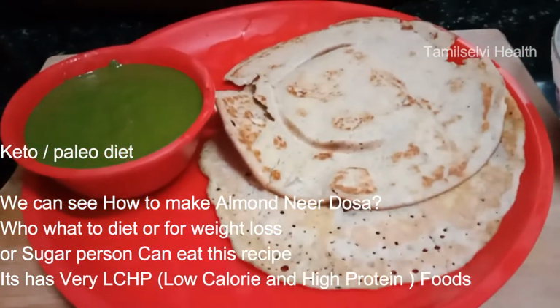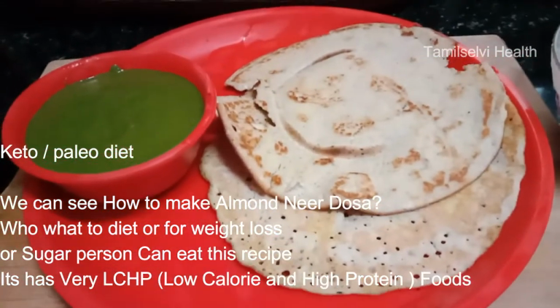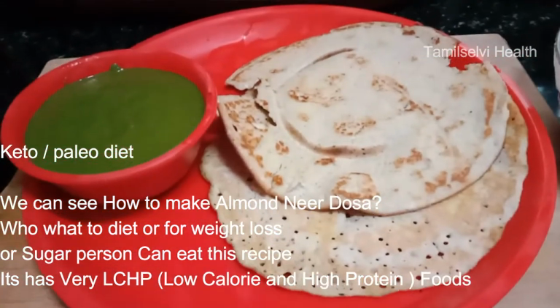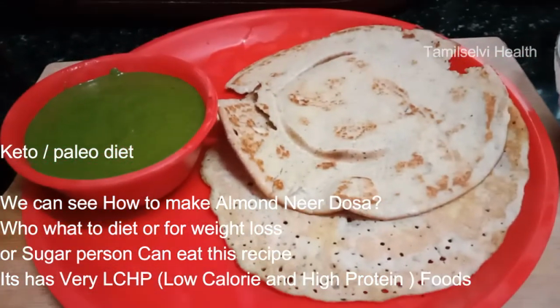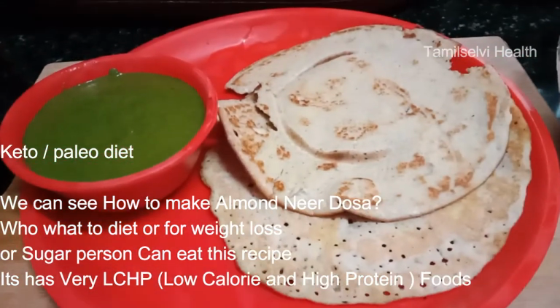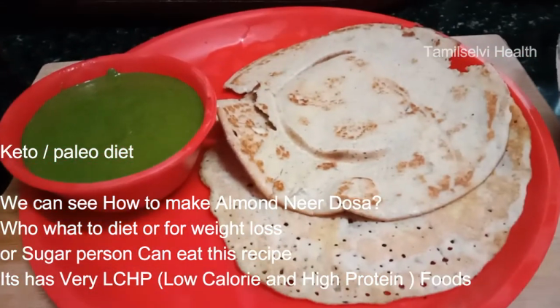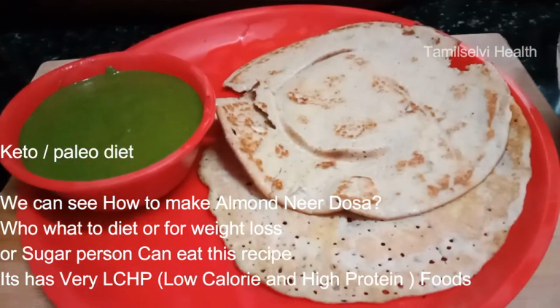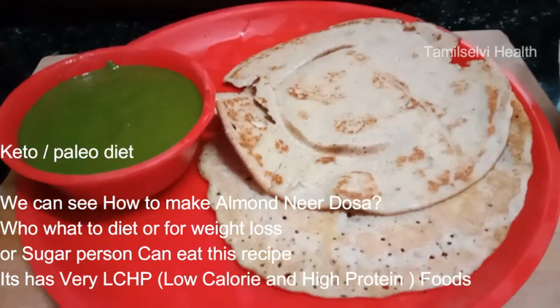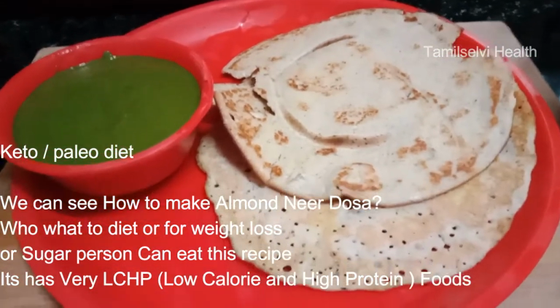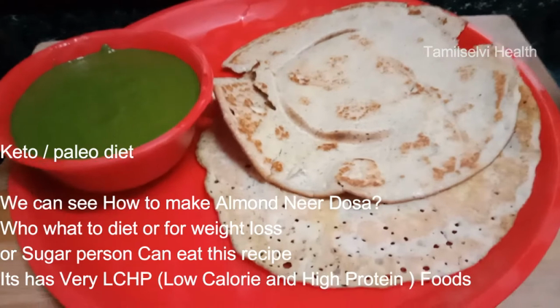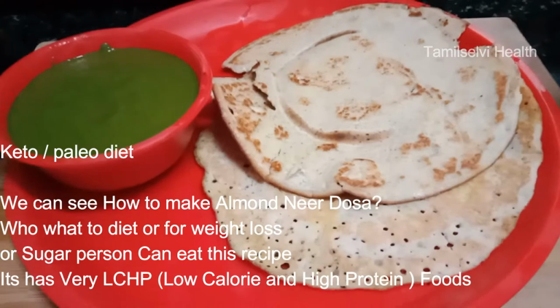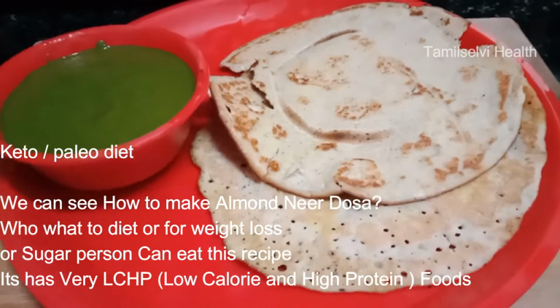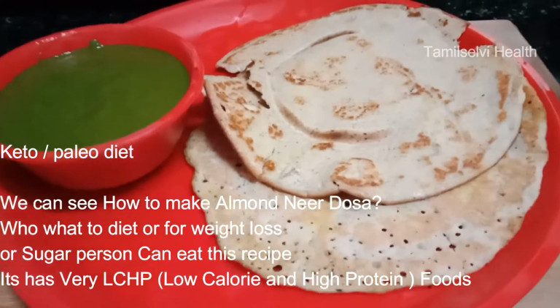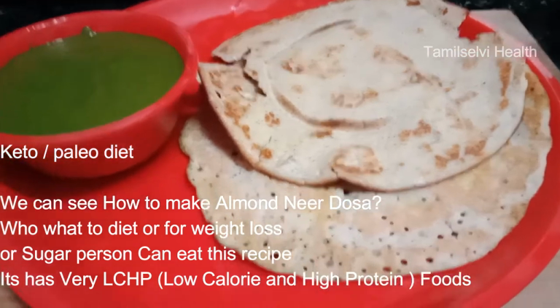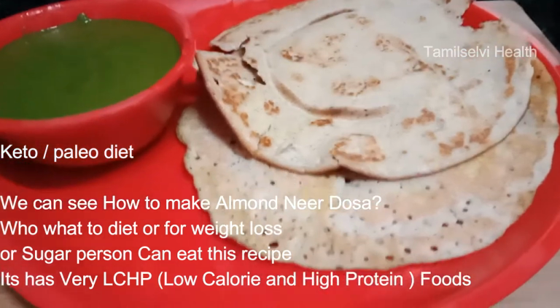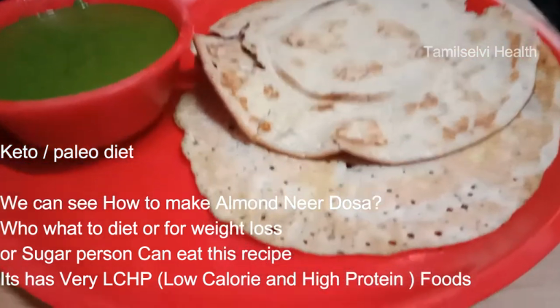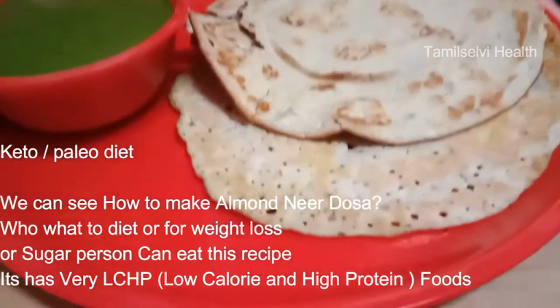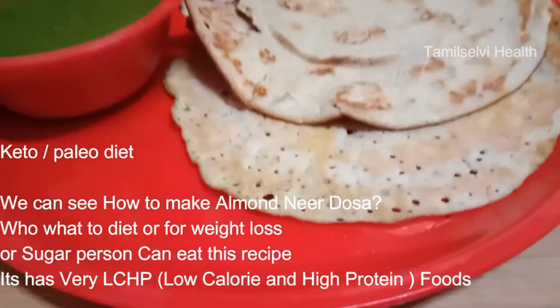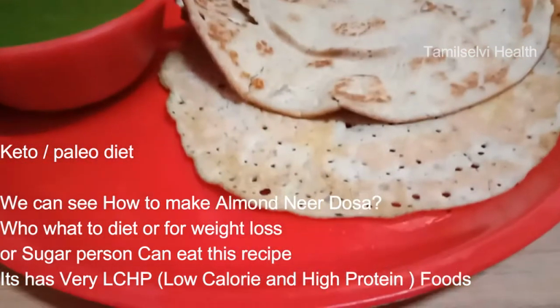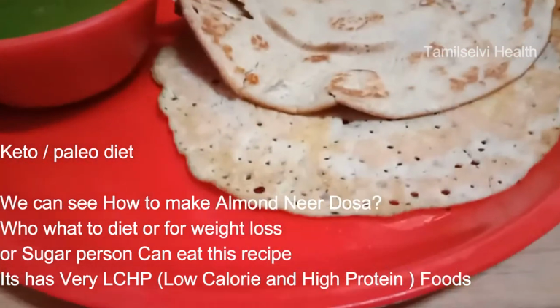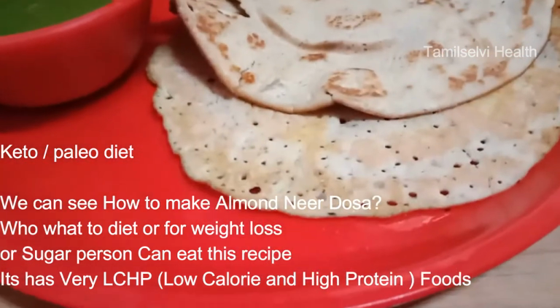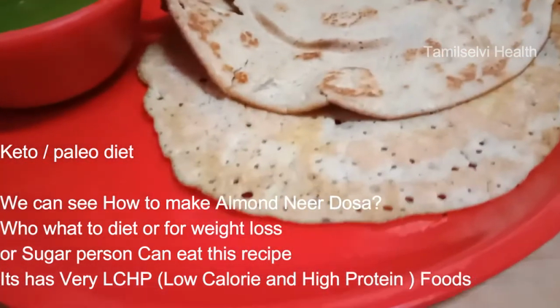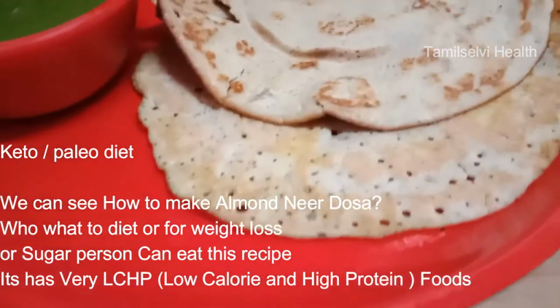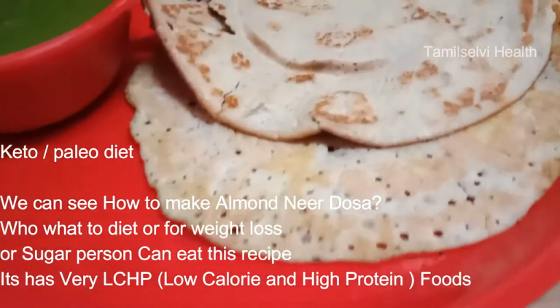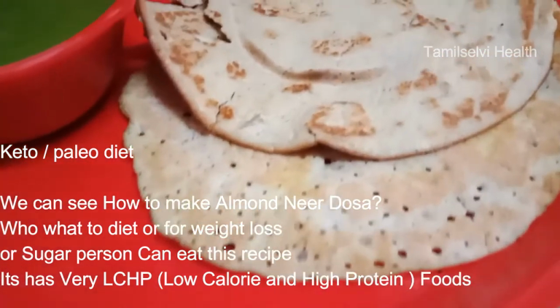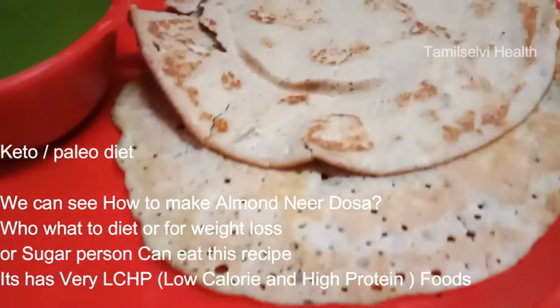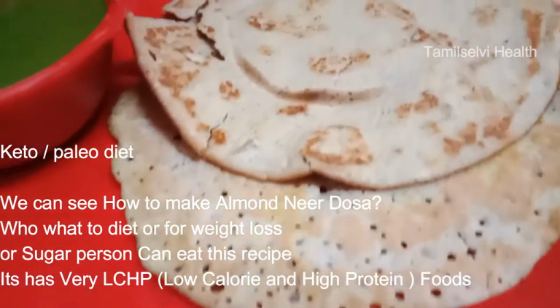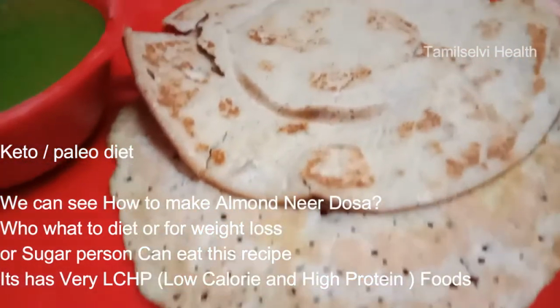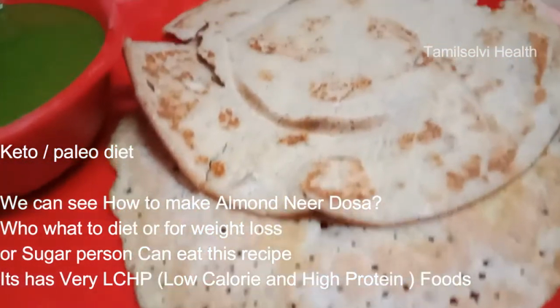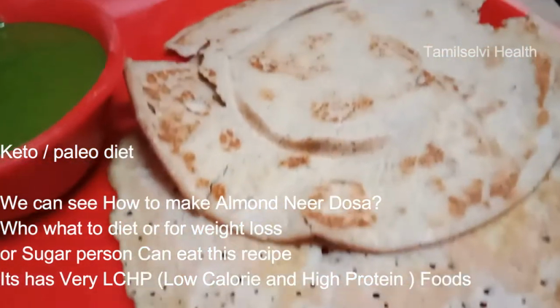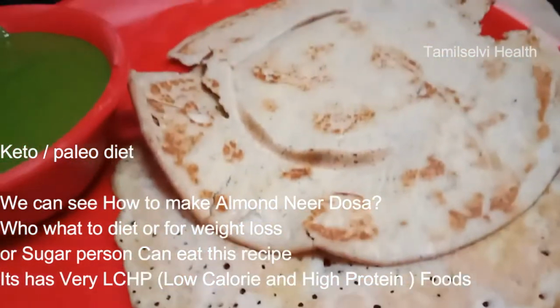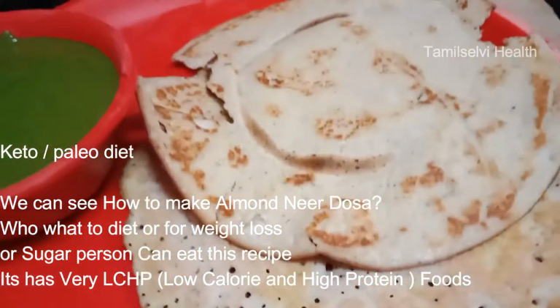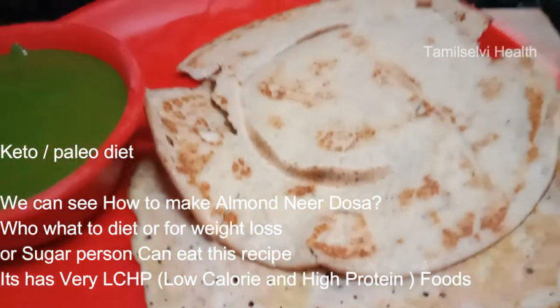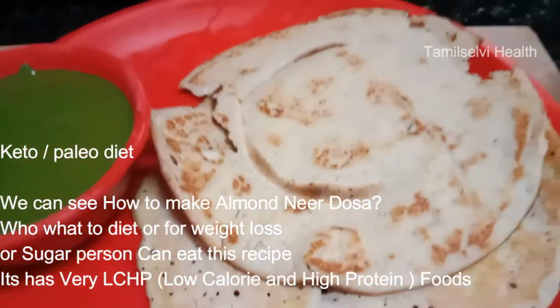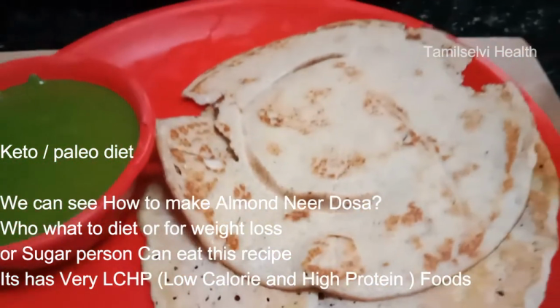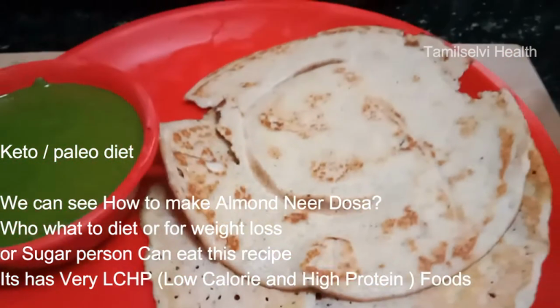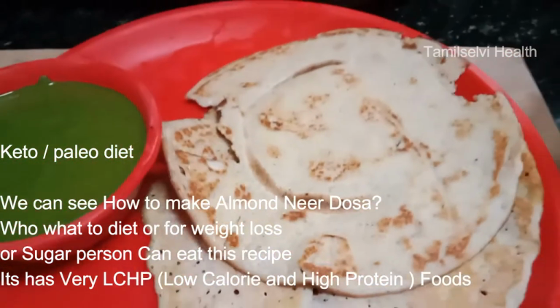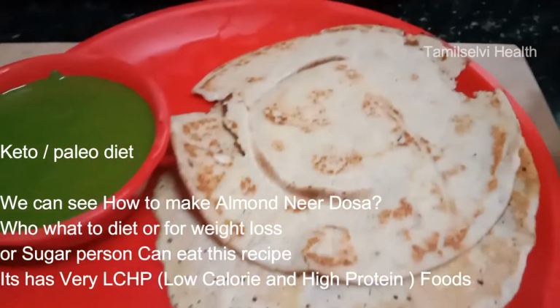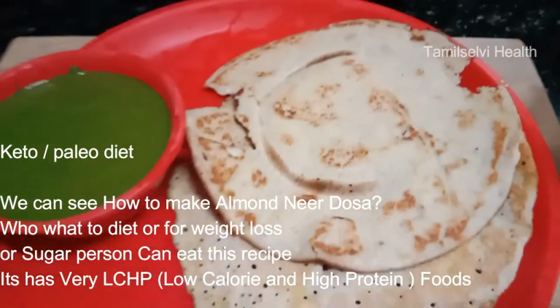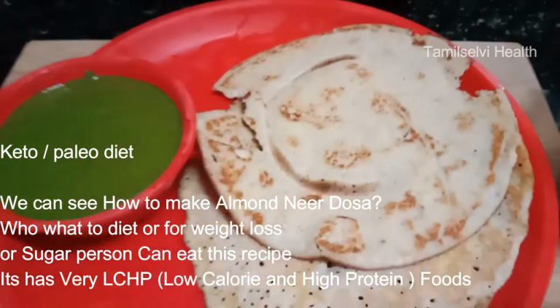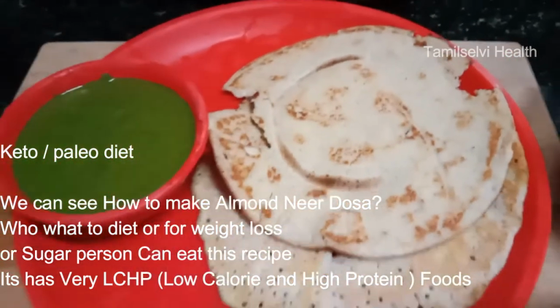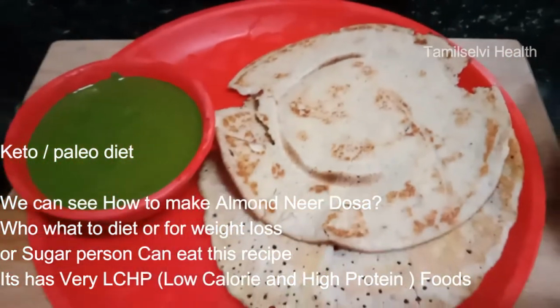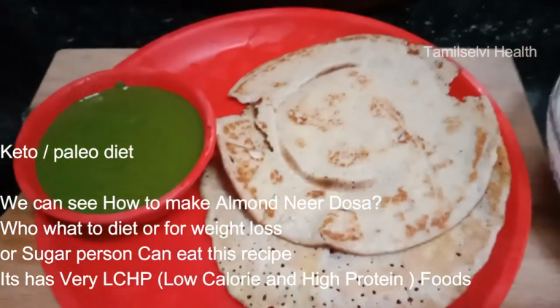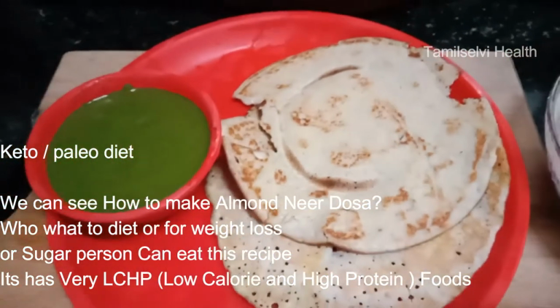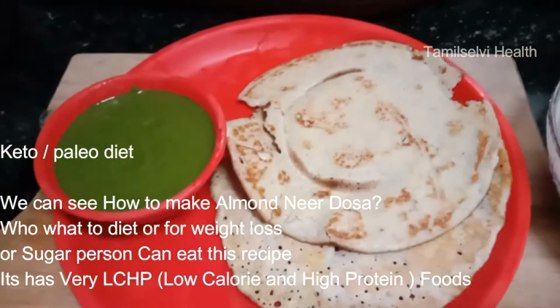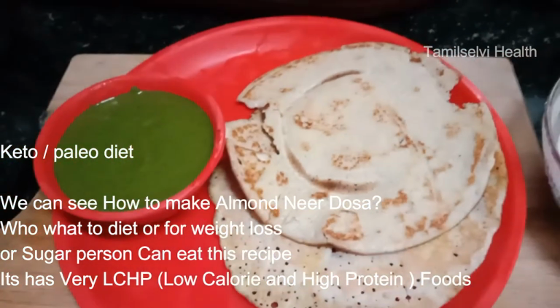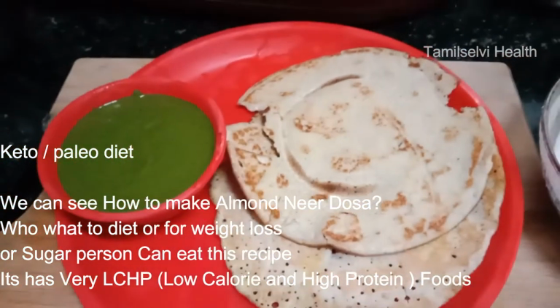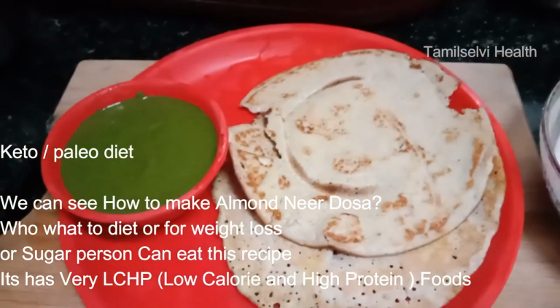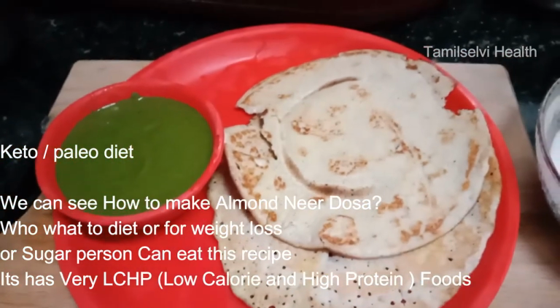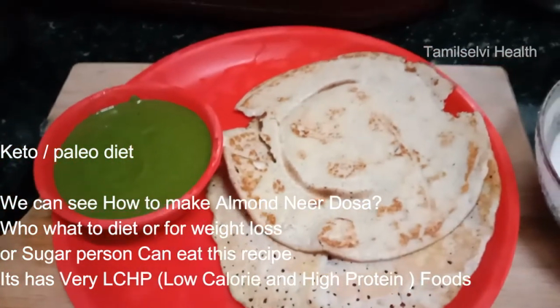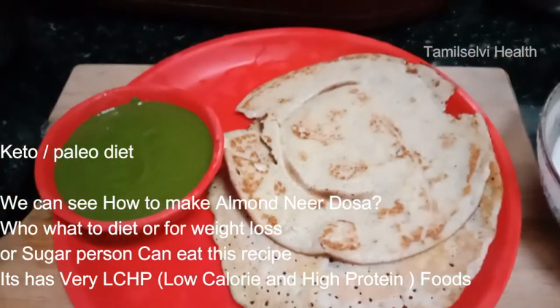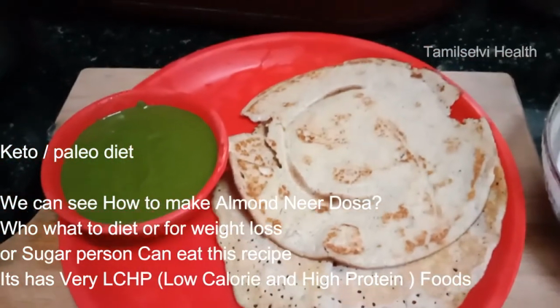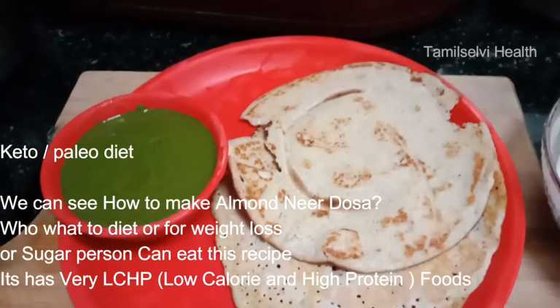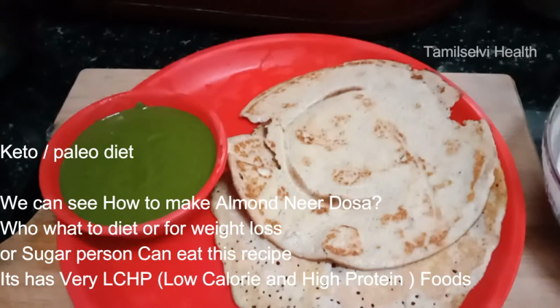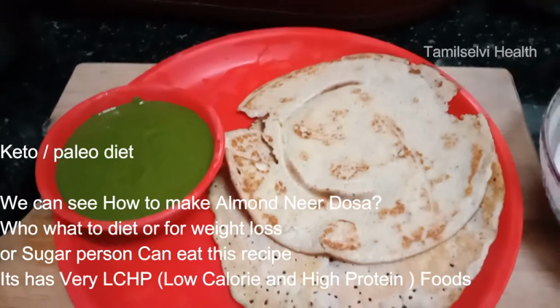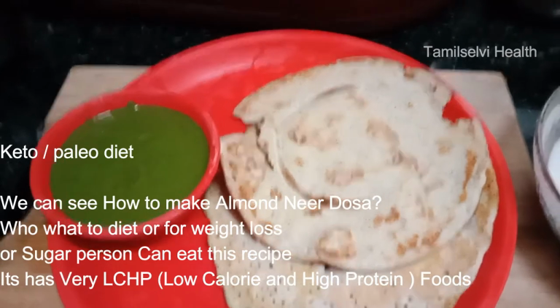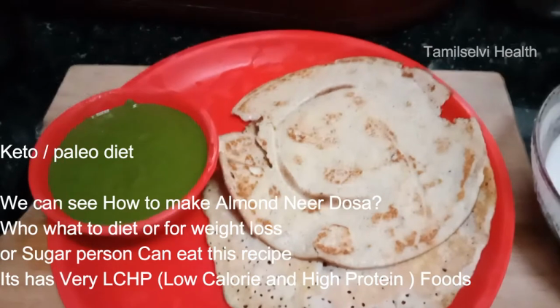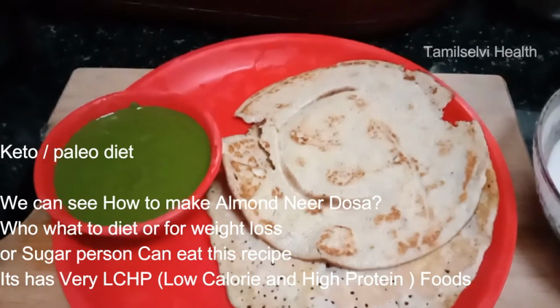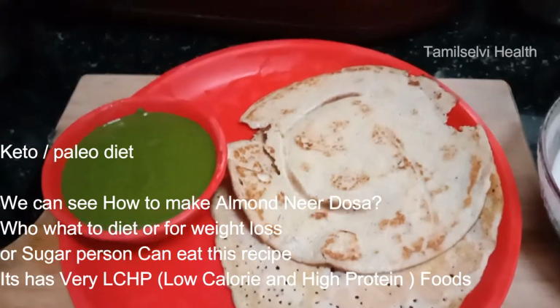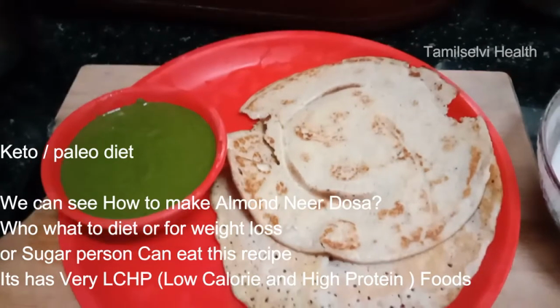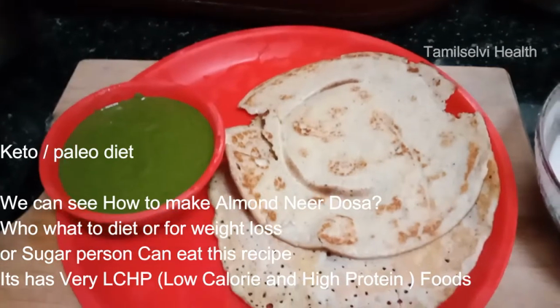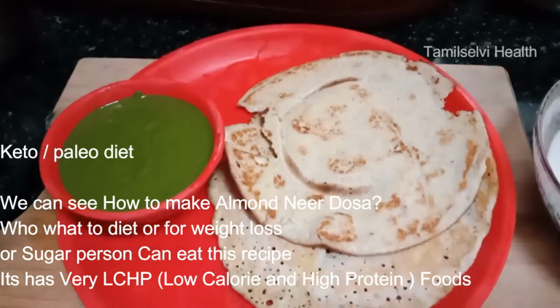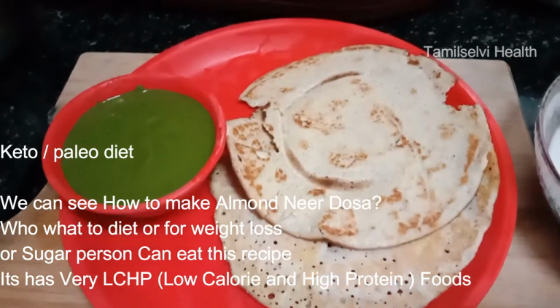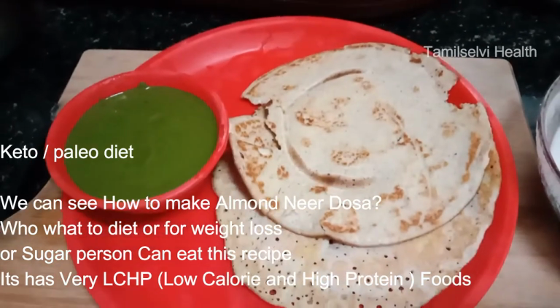I'm going to talk about low-calorie food, plus high-fiber food. I'm going to talk about almond.